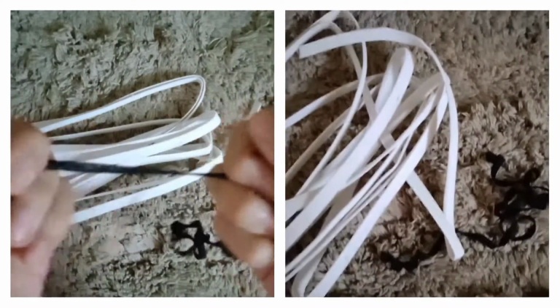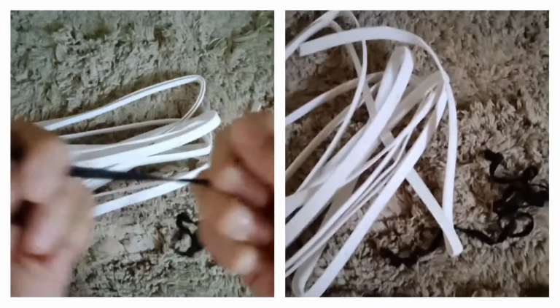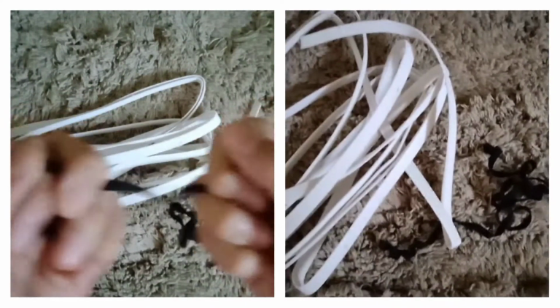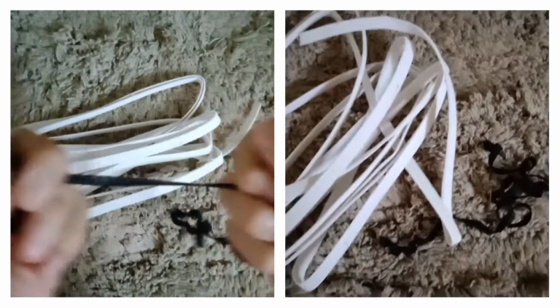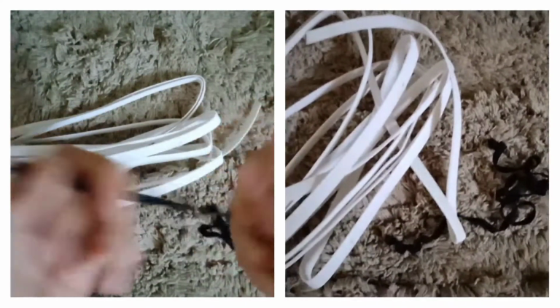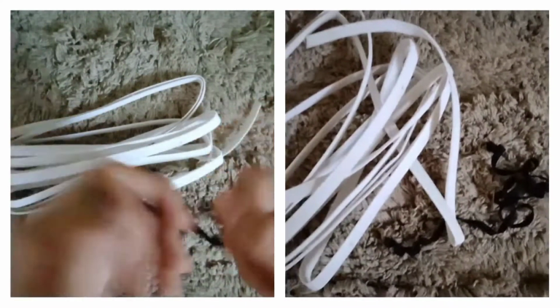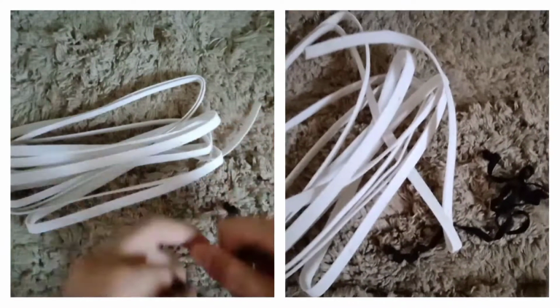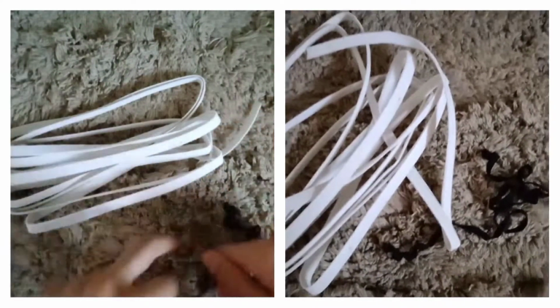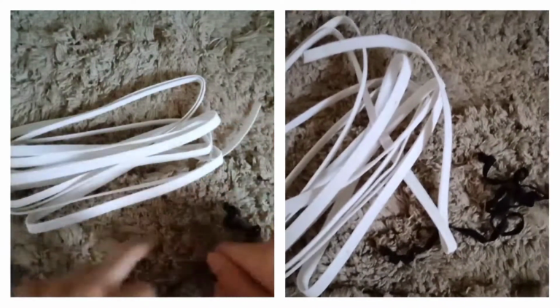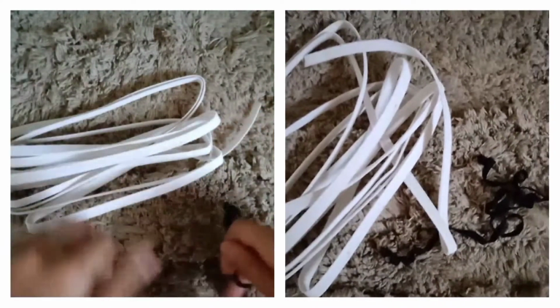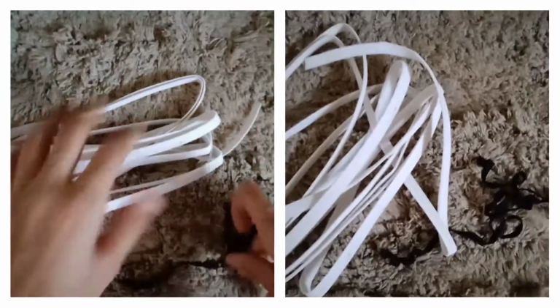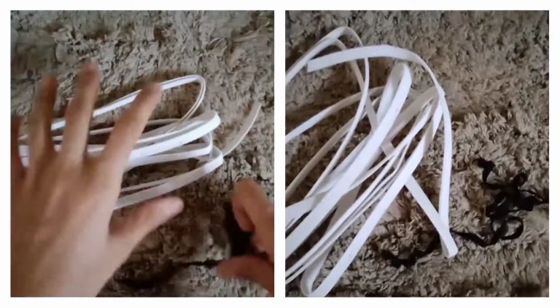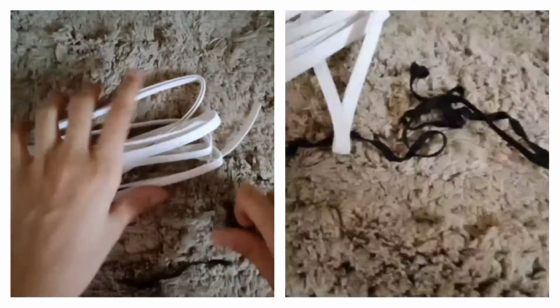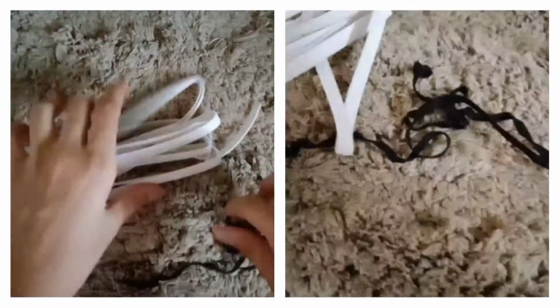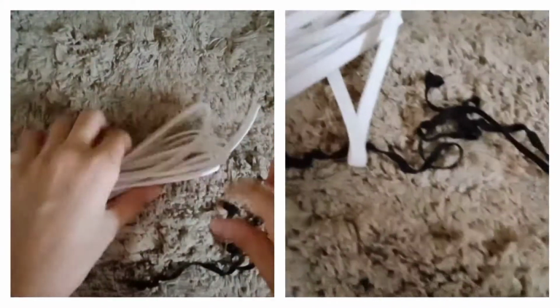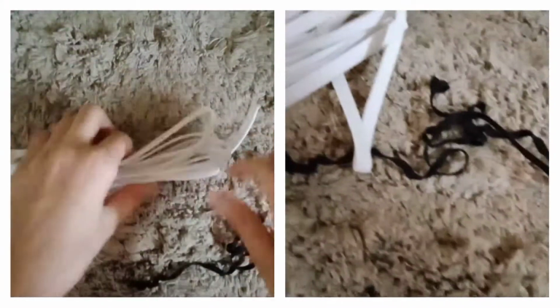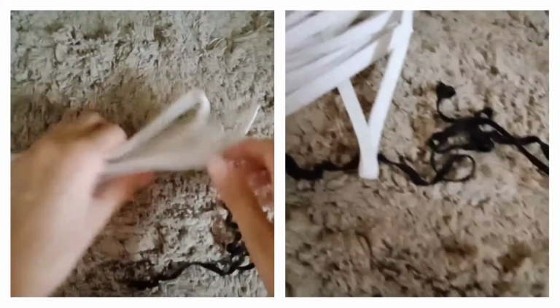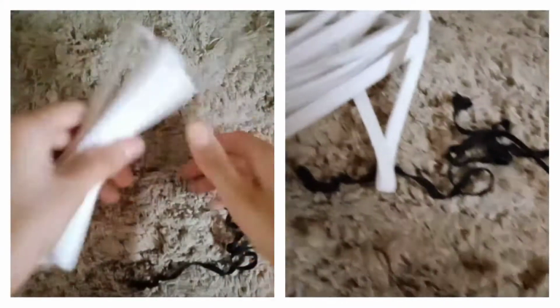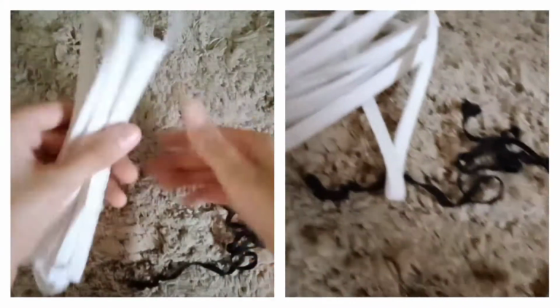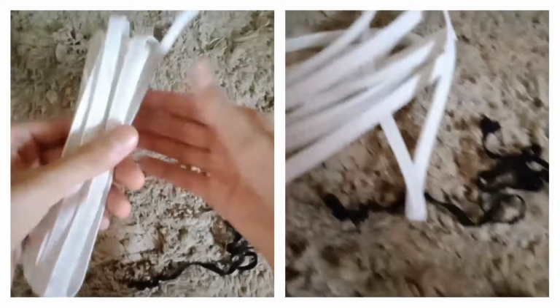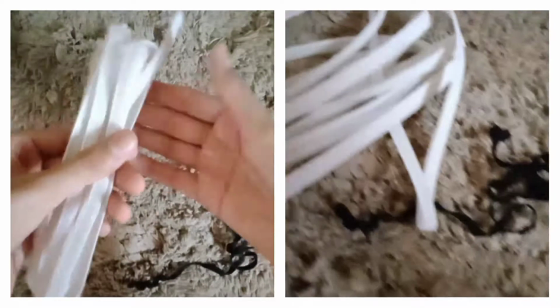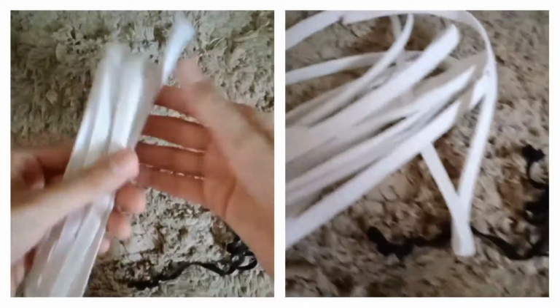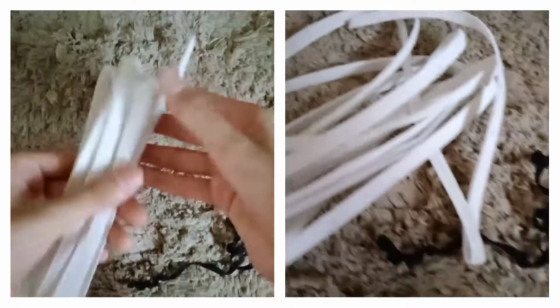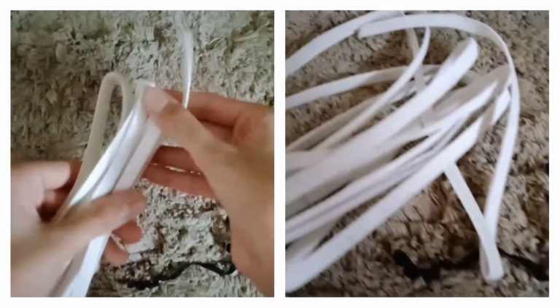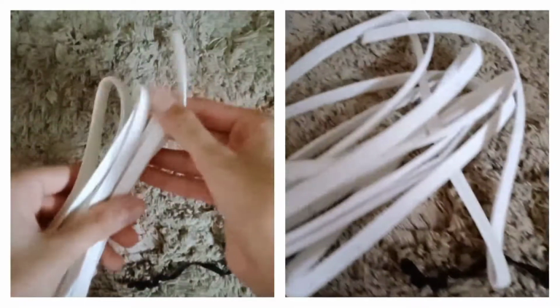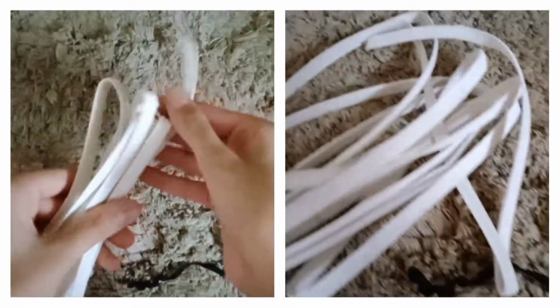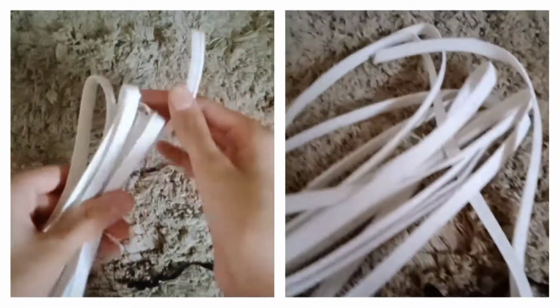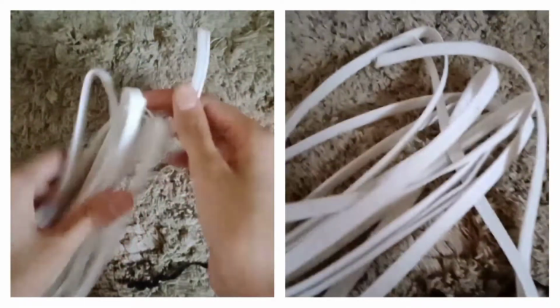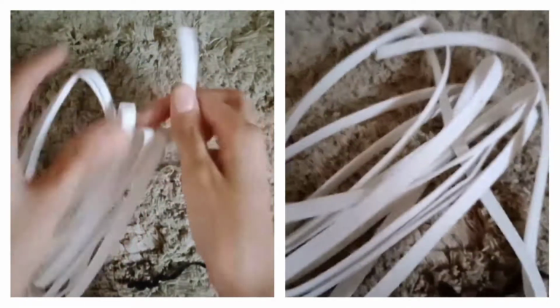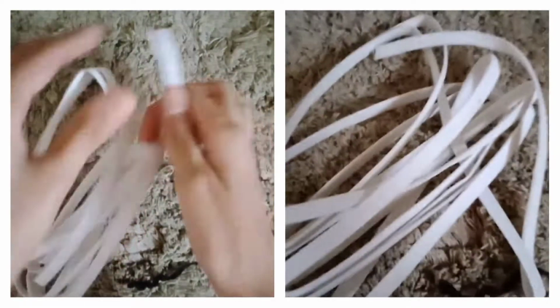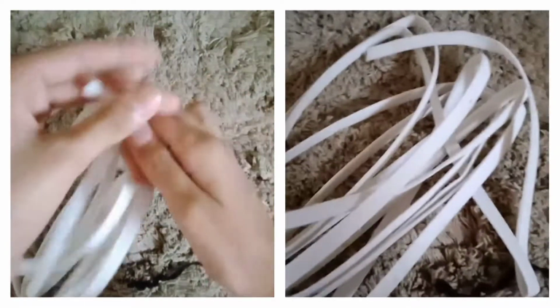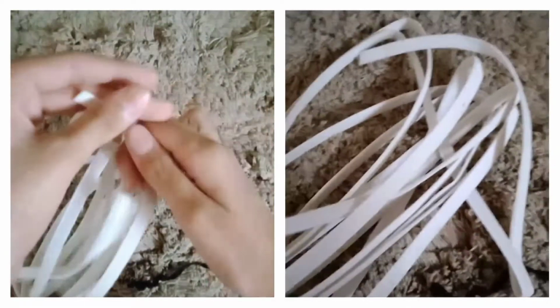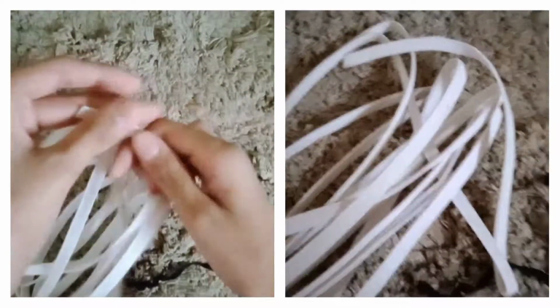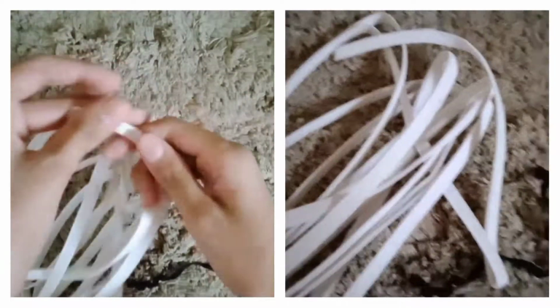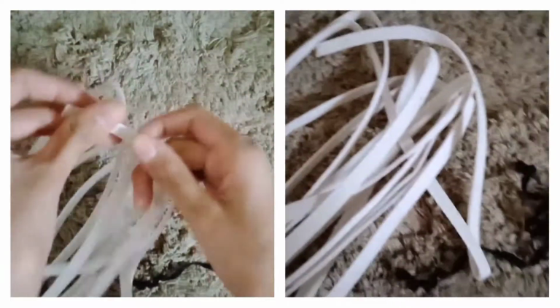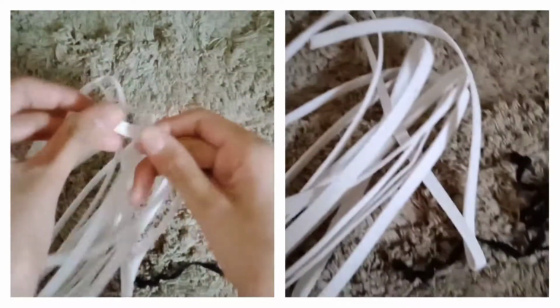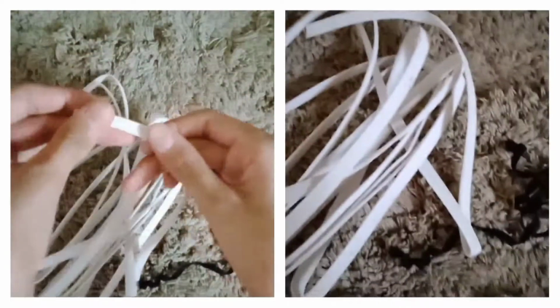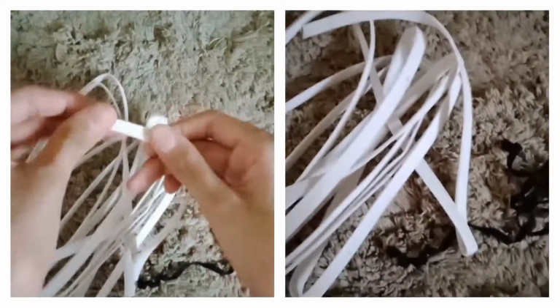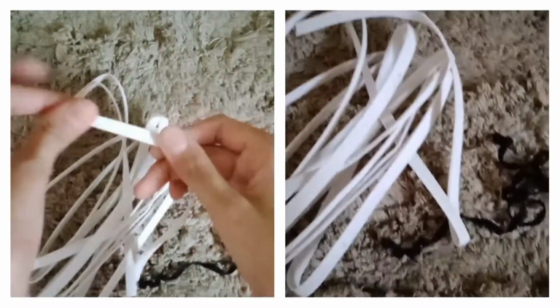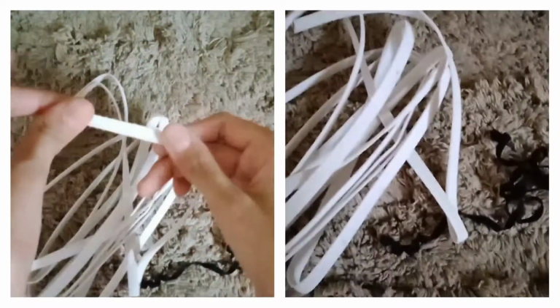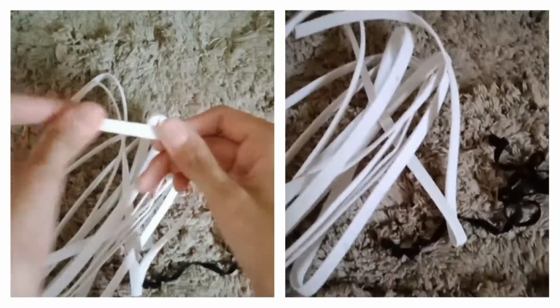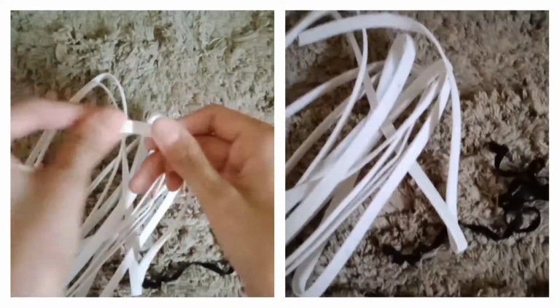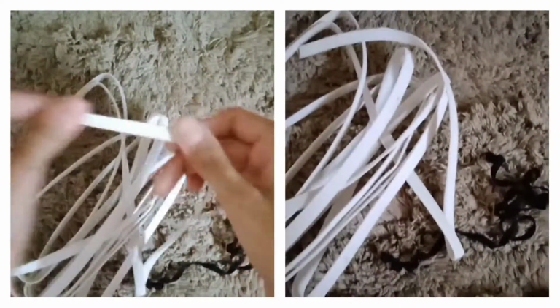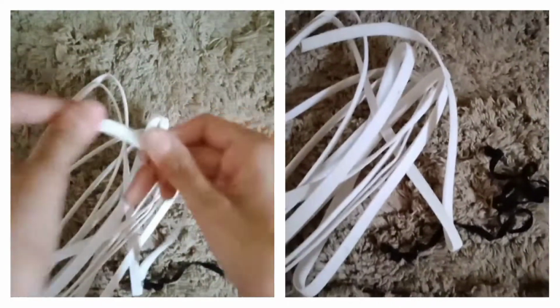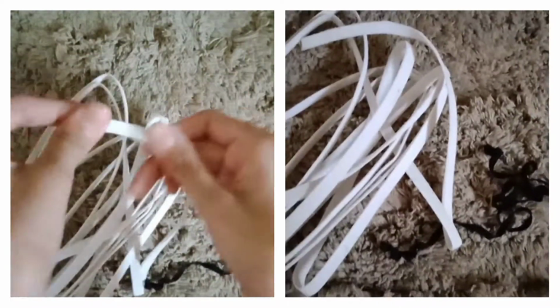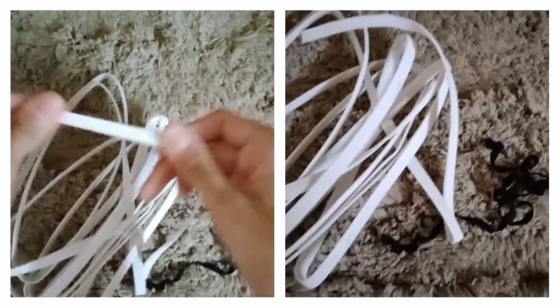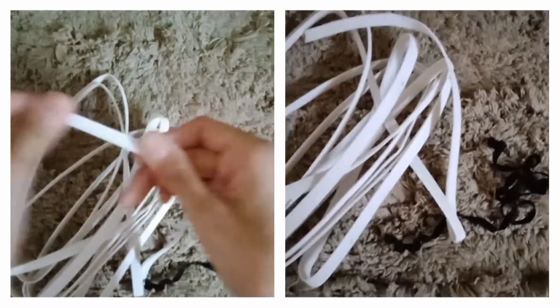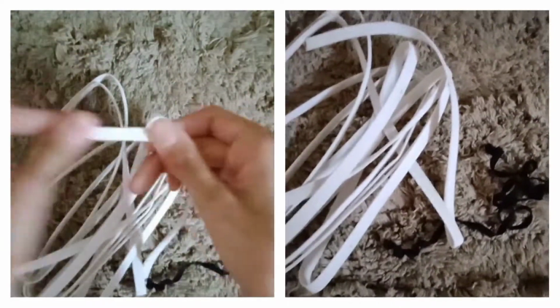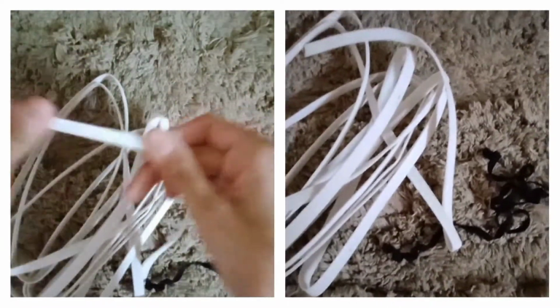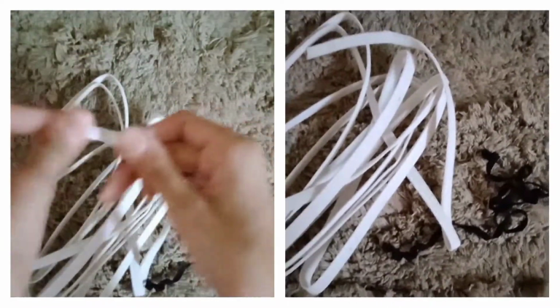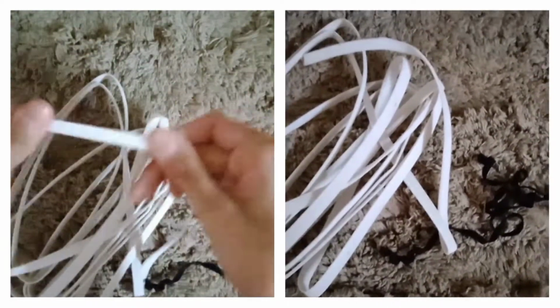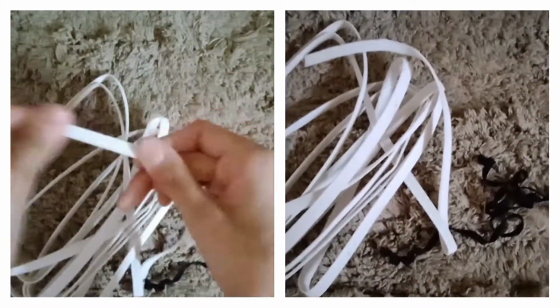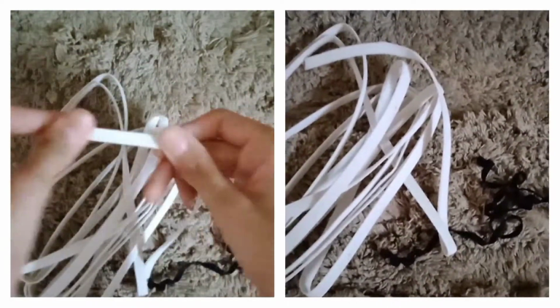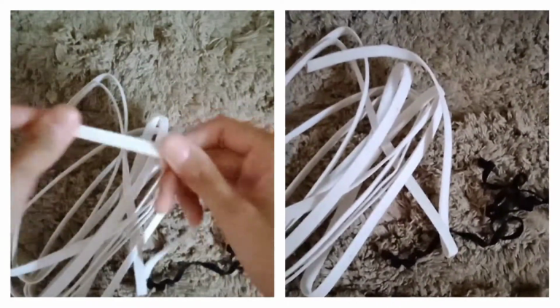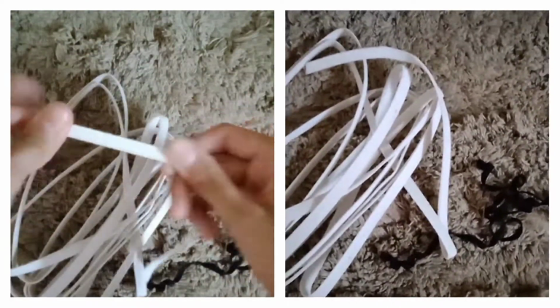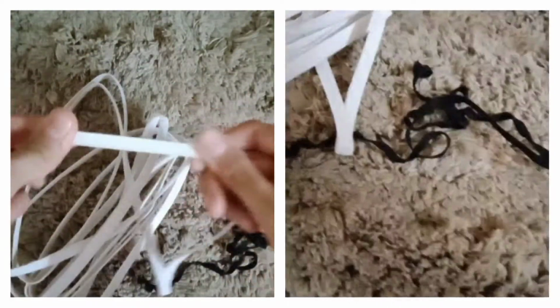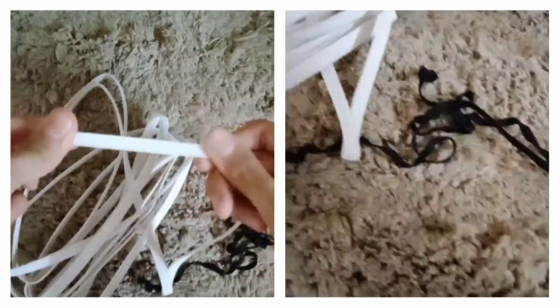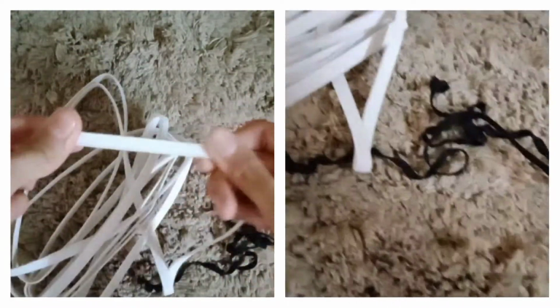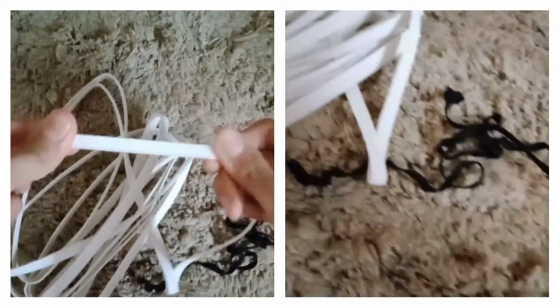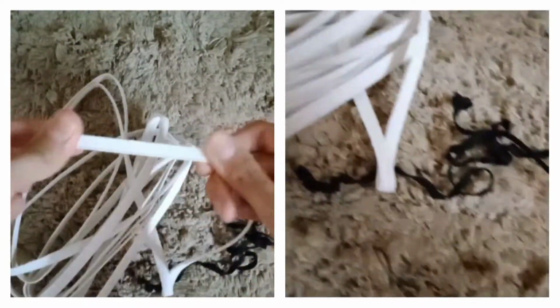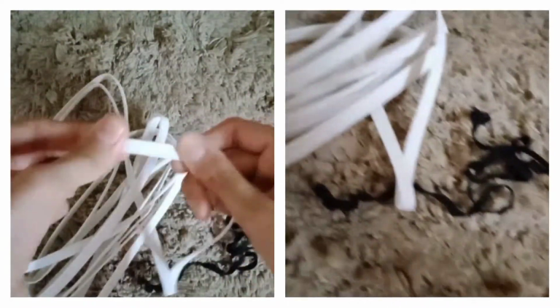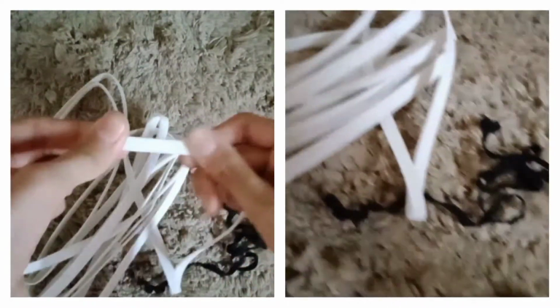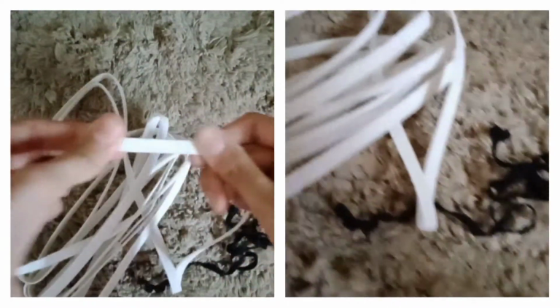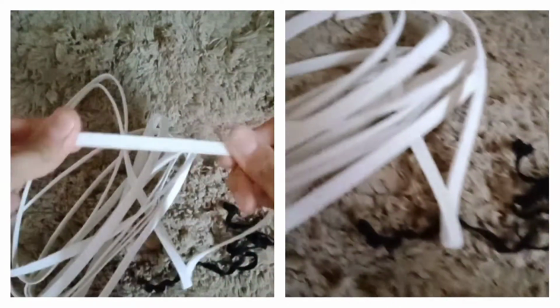If you don't have a matching elastic, you can go with a white or black one instead.